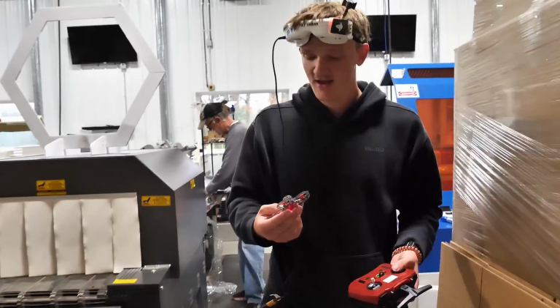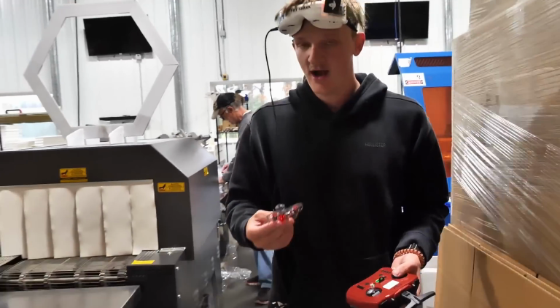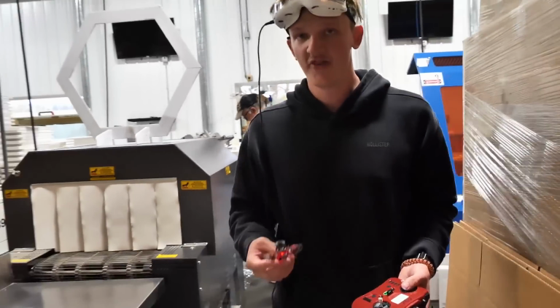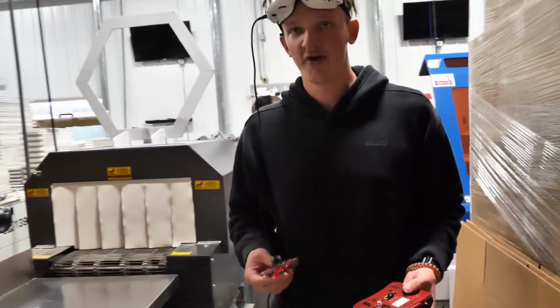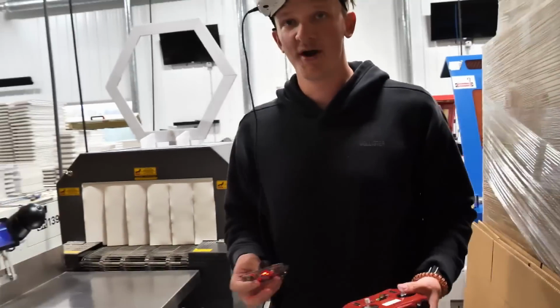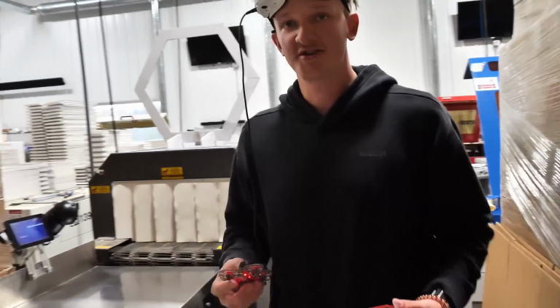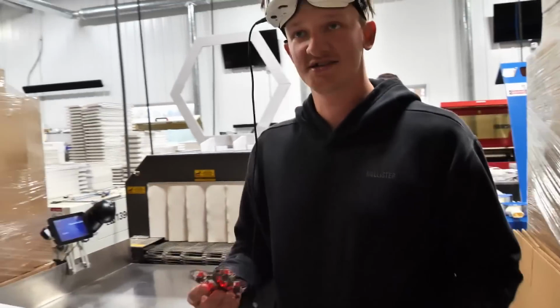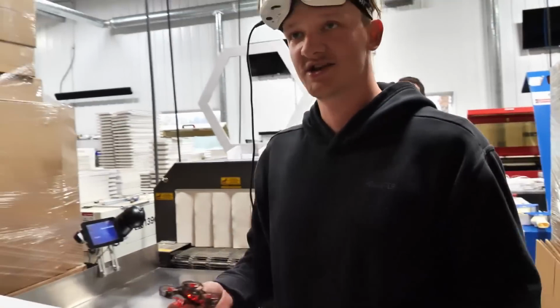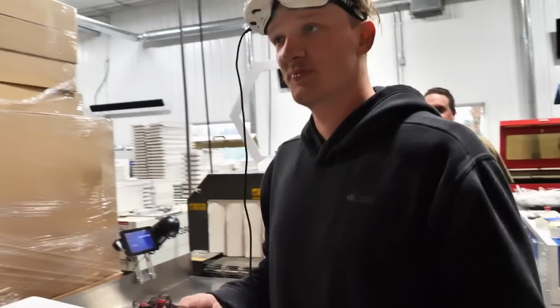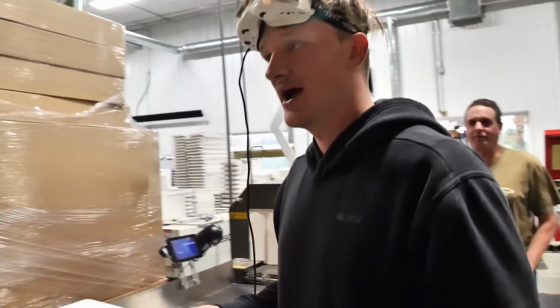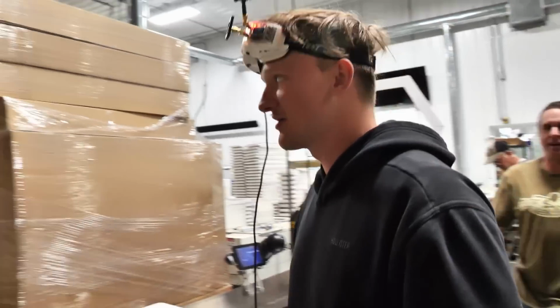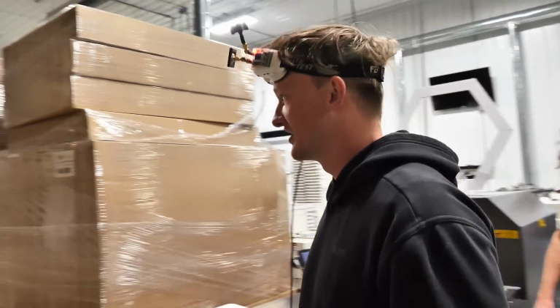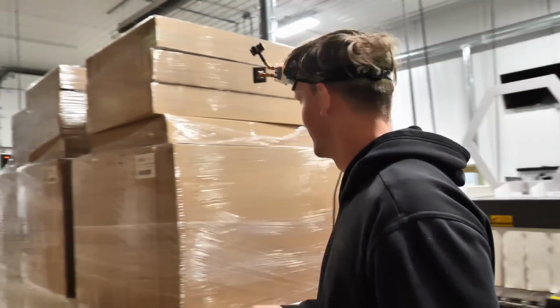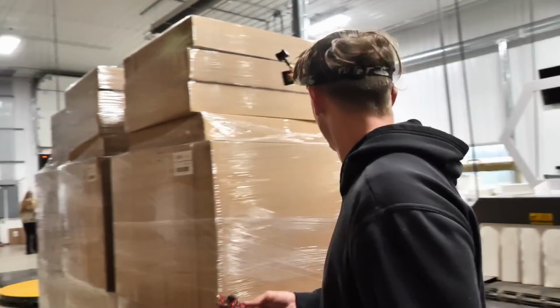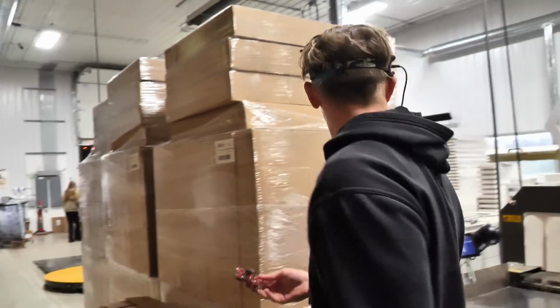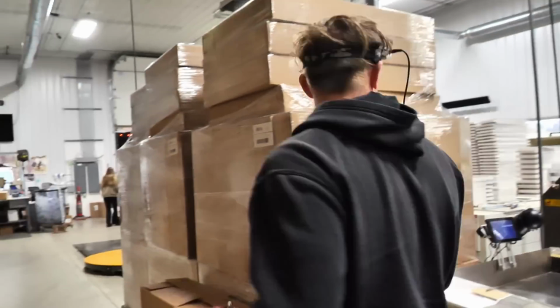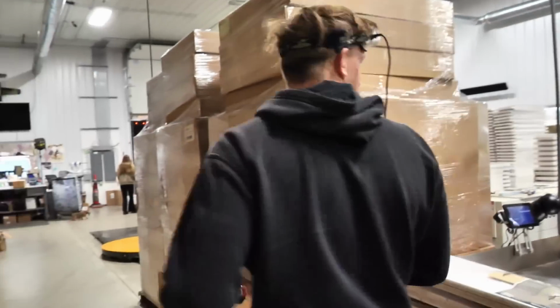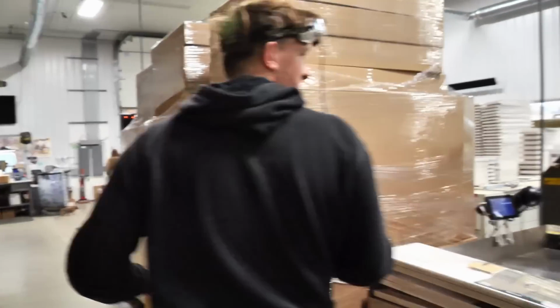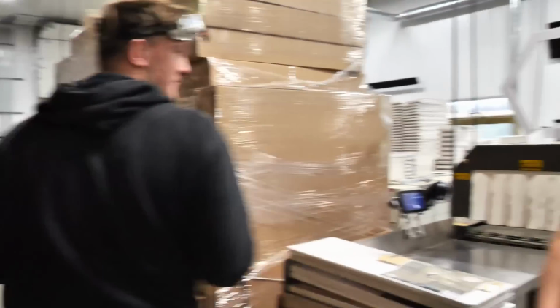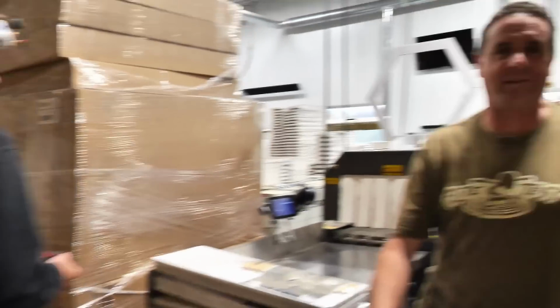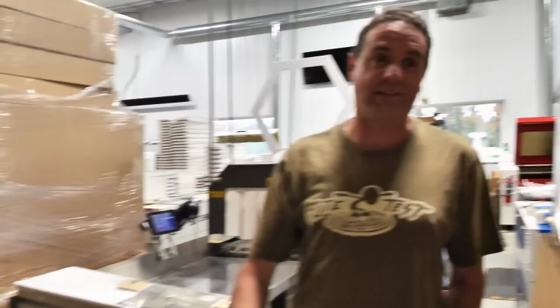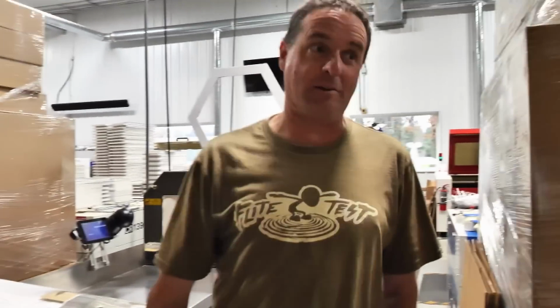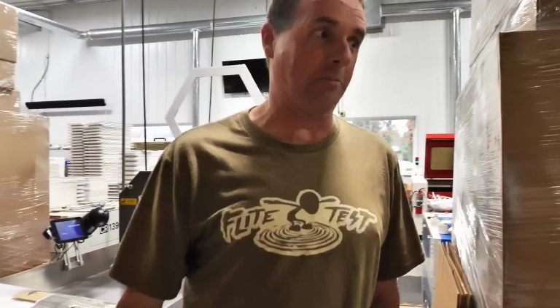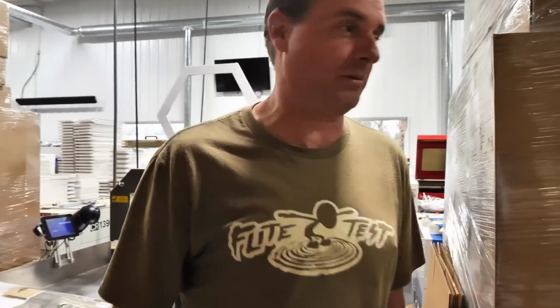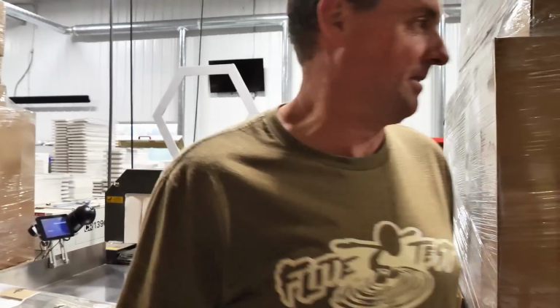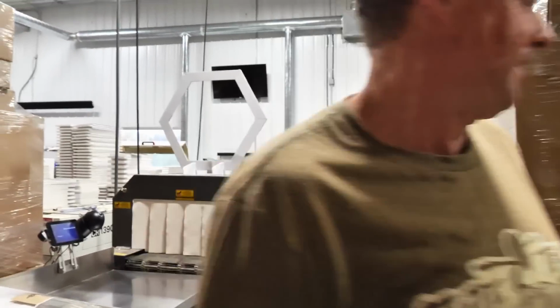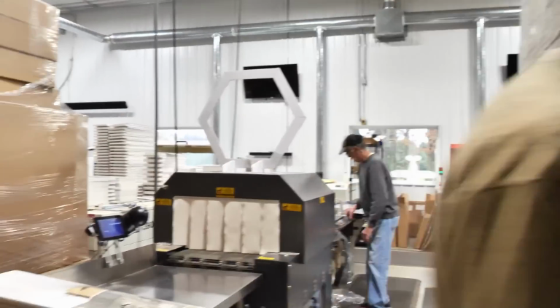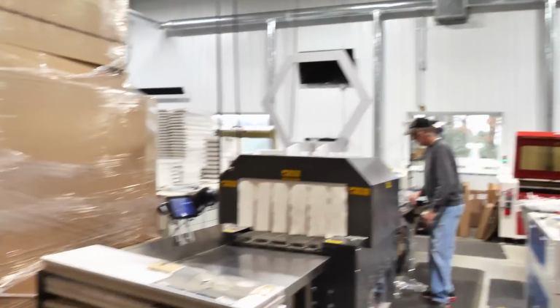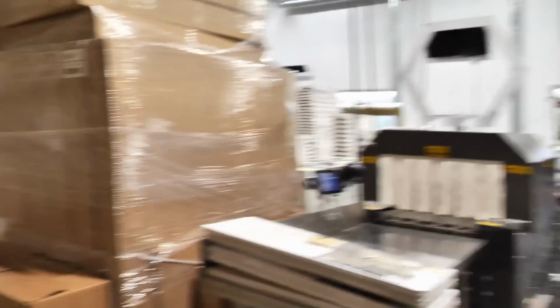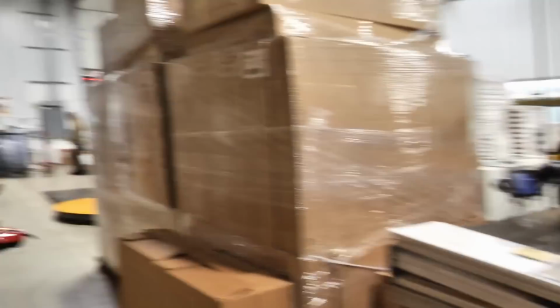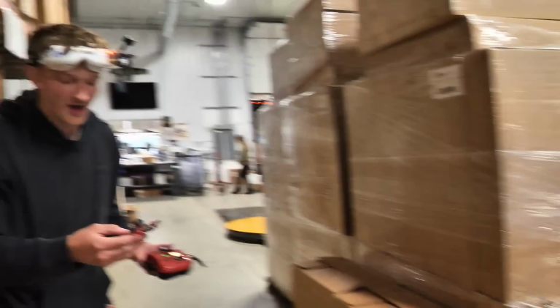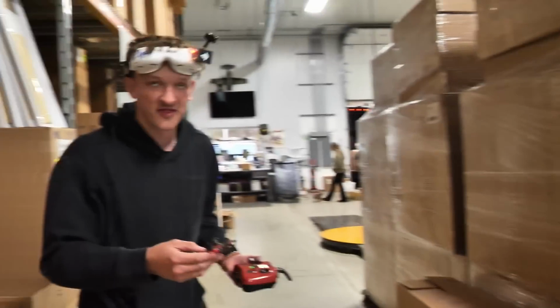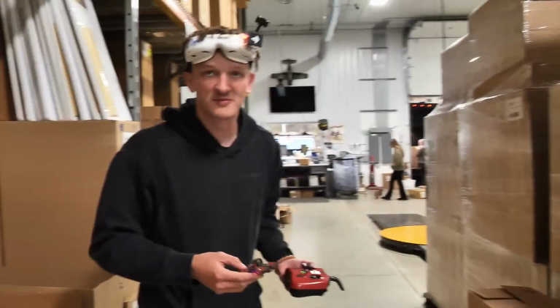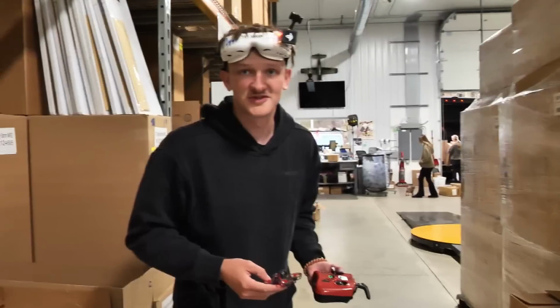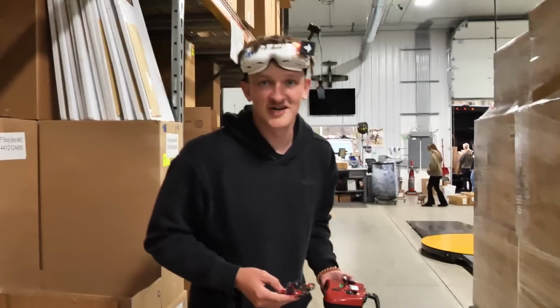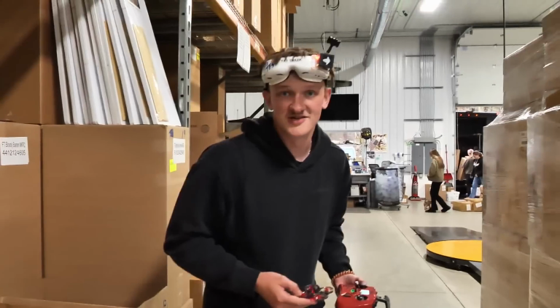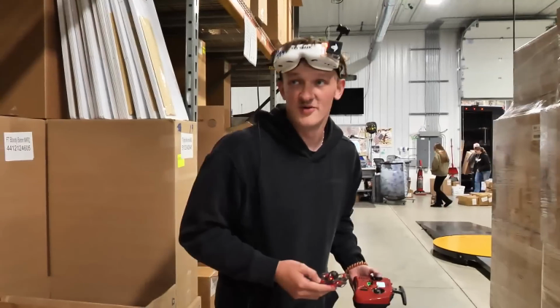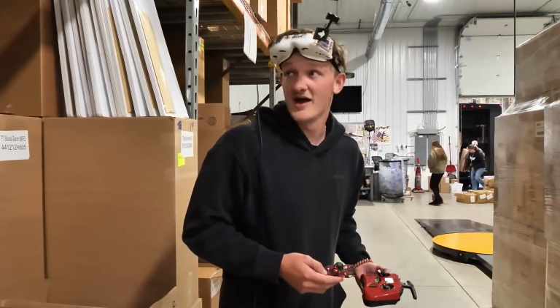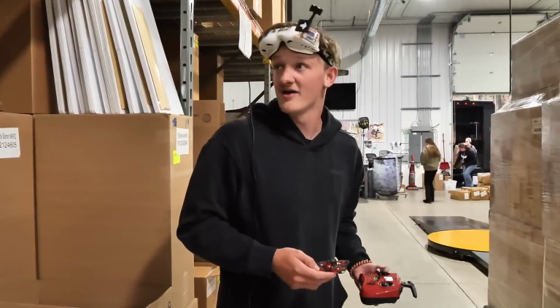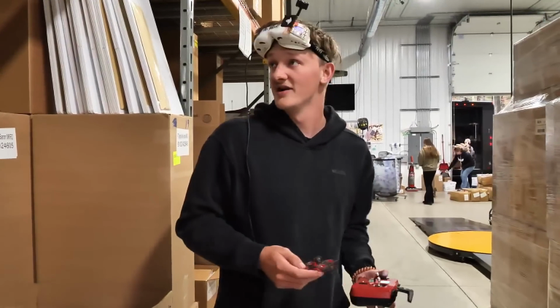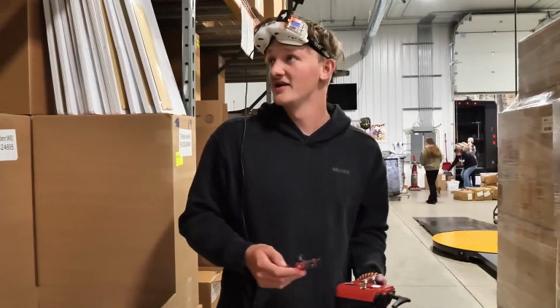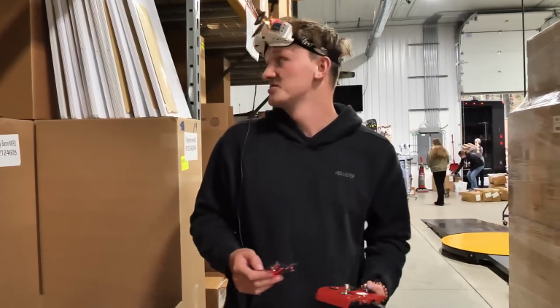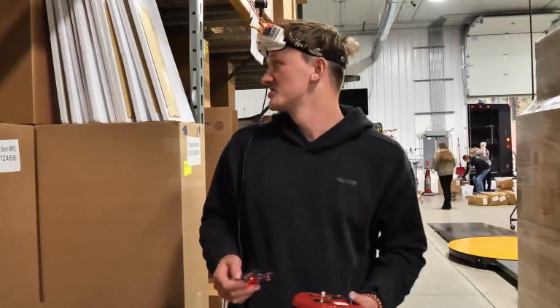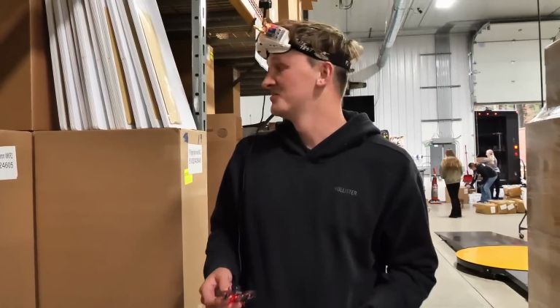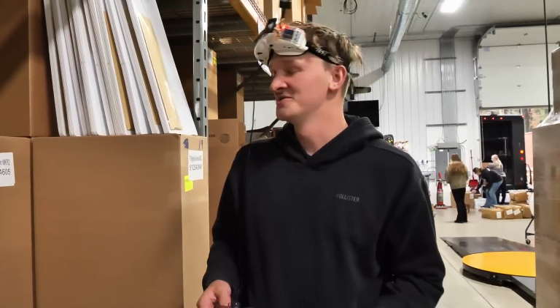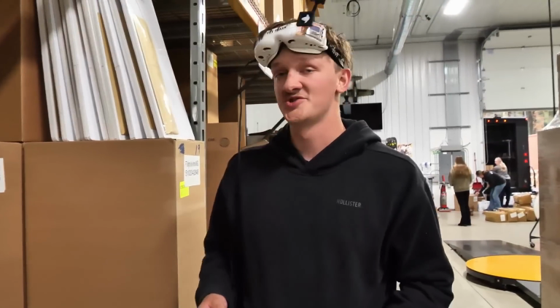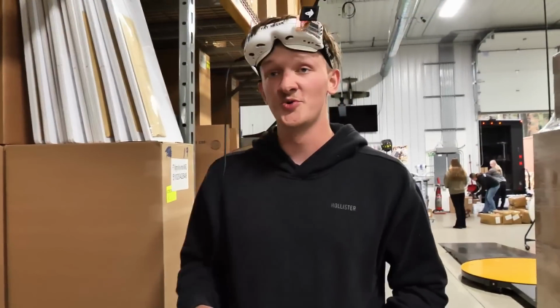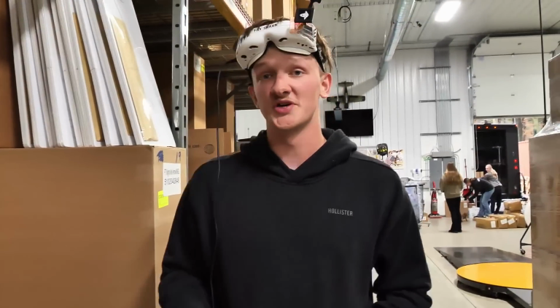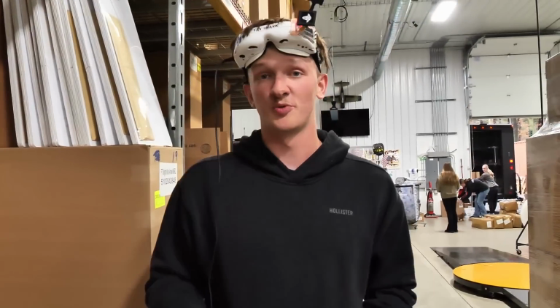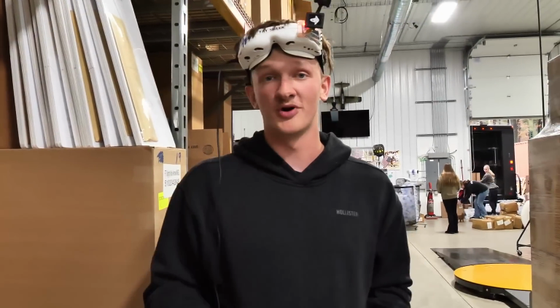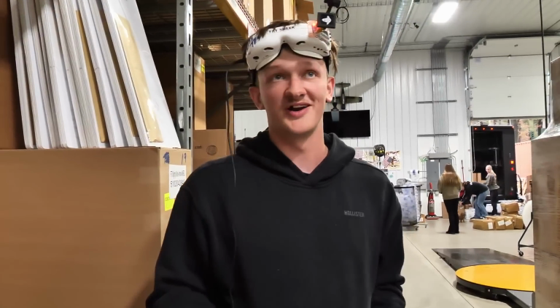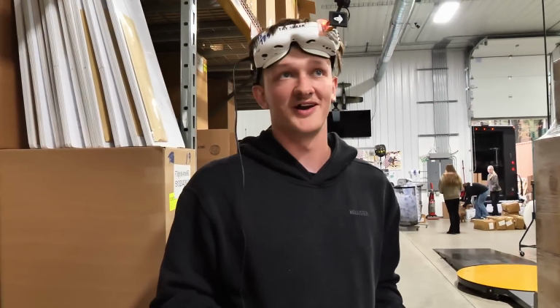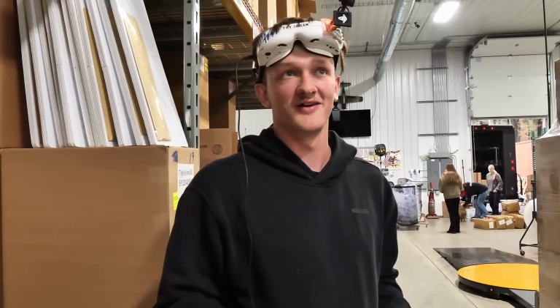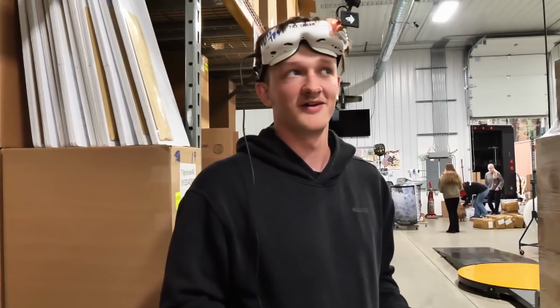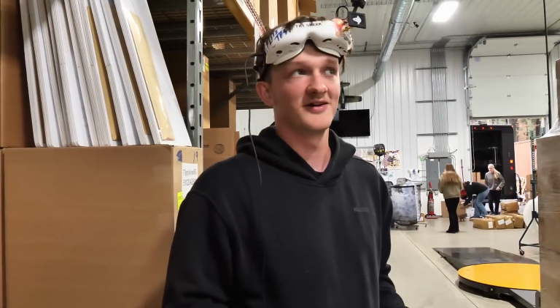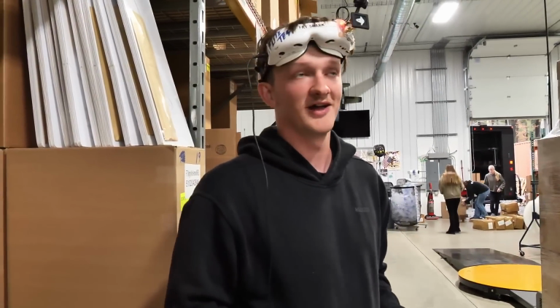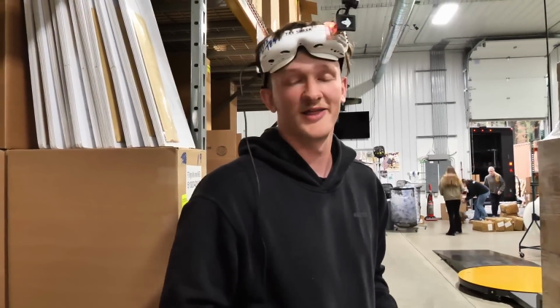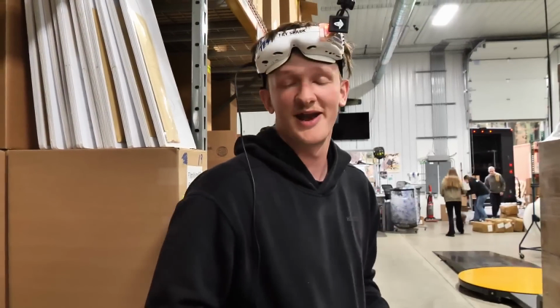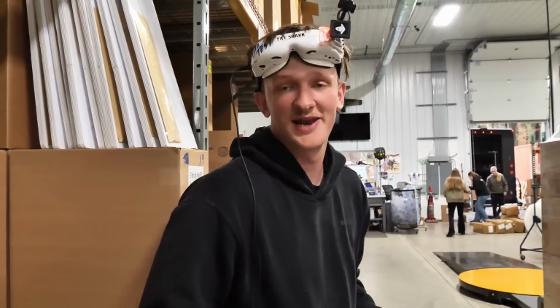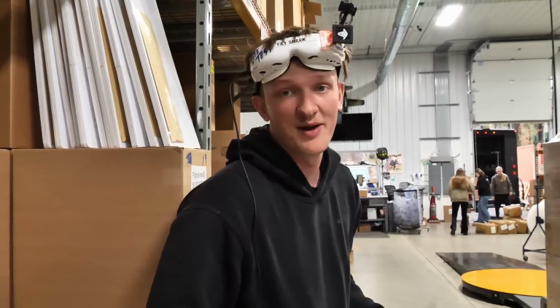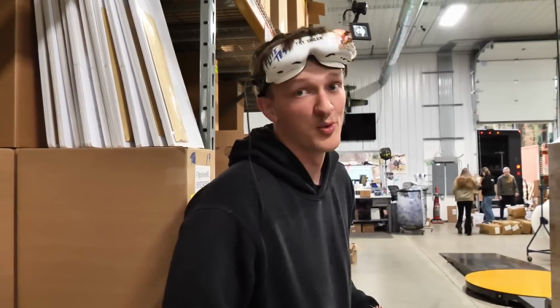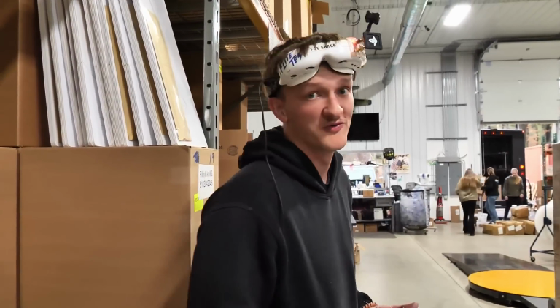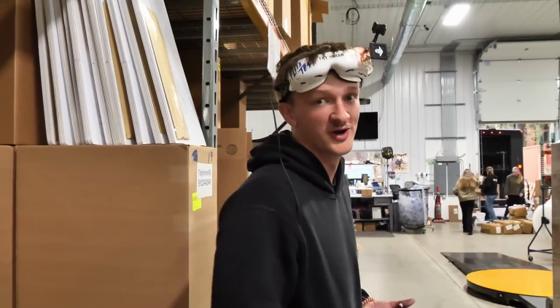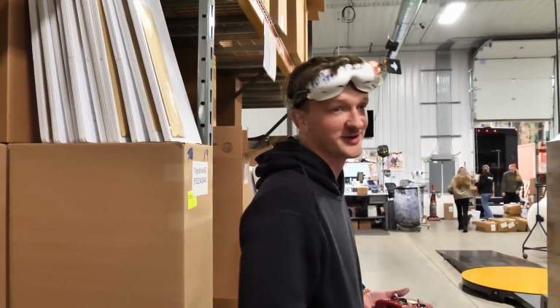I think I'm going to toss another battery in, because there's so much to explore here. I think I need to have more fun.